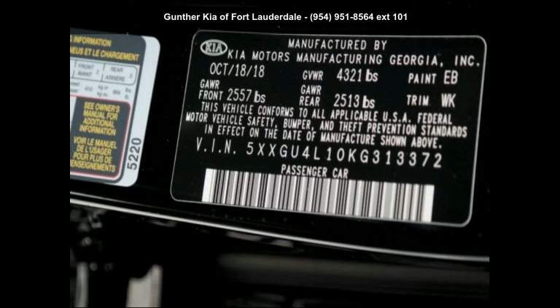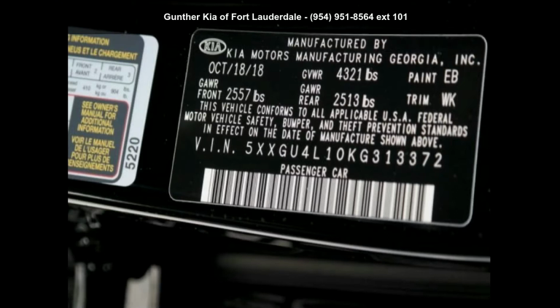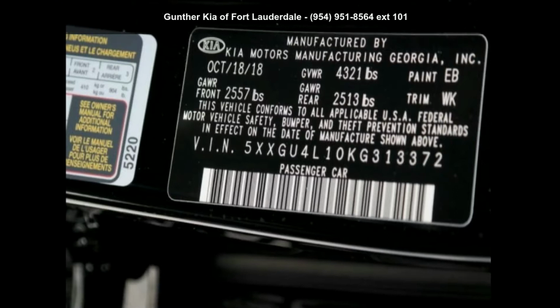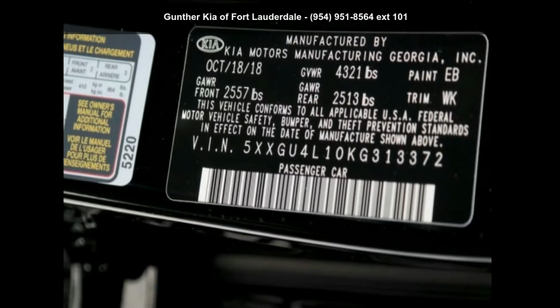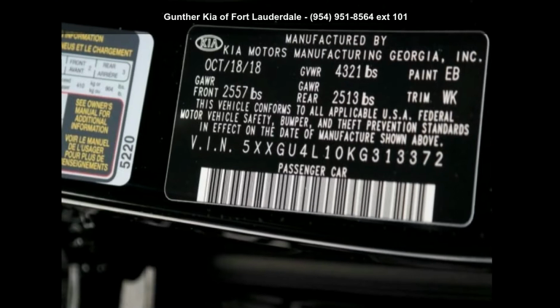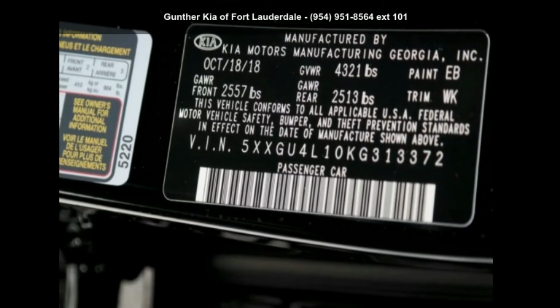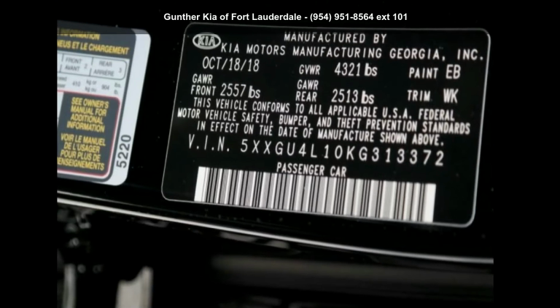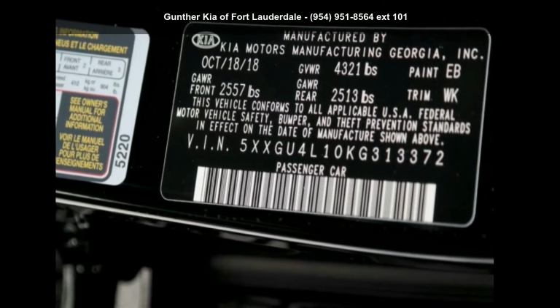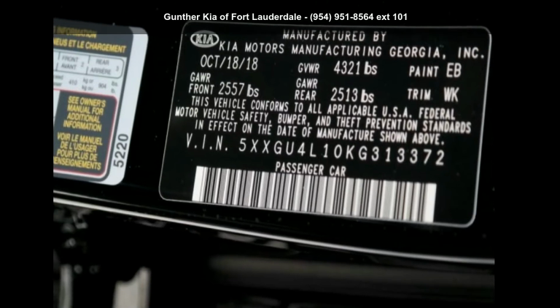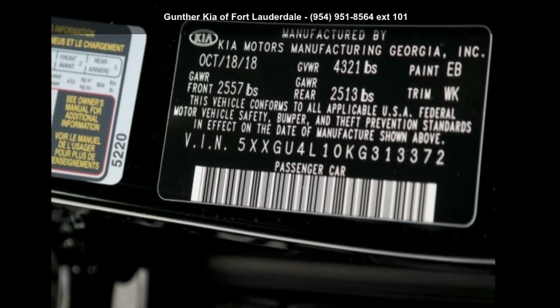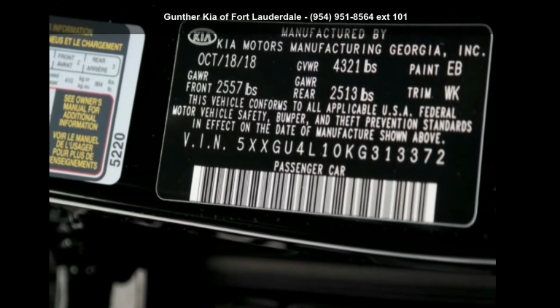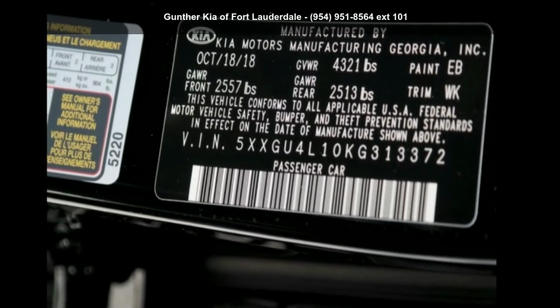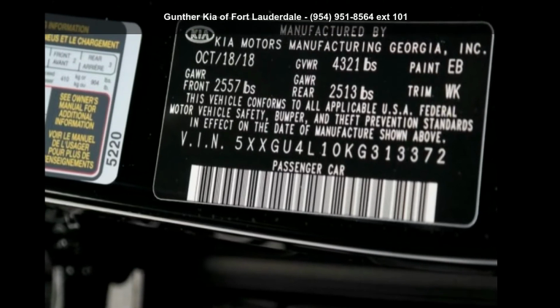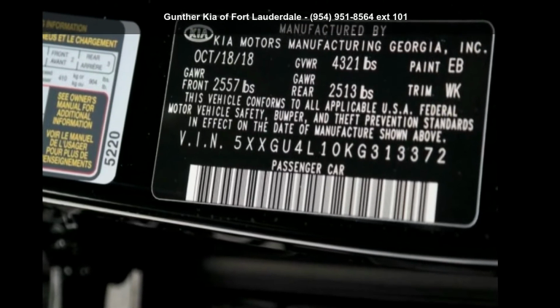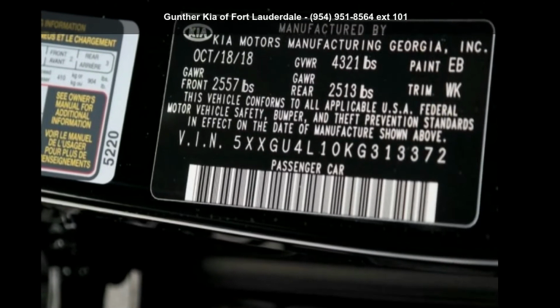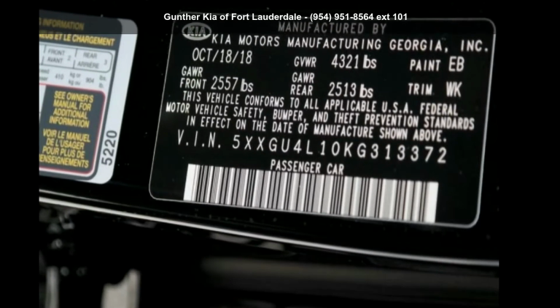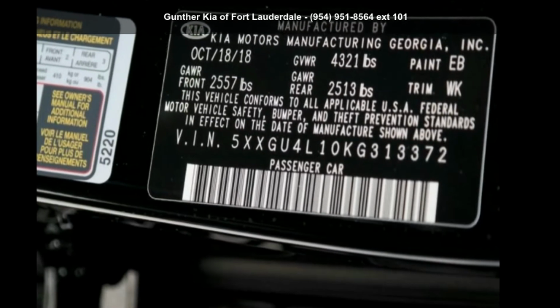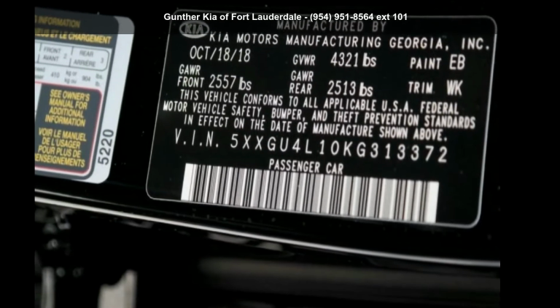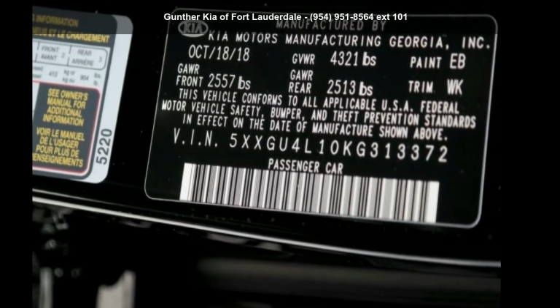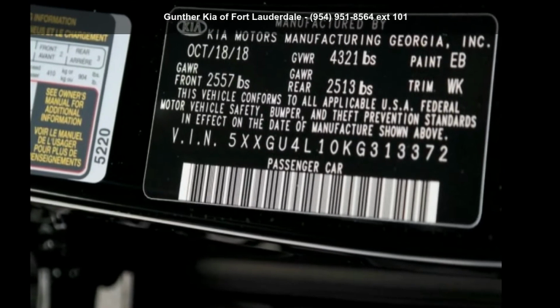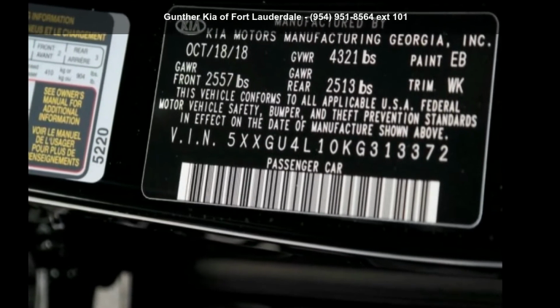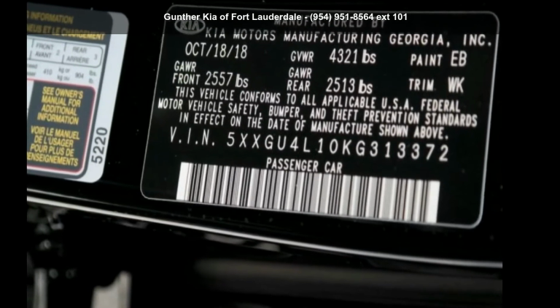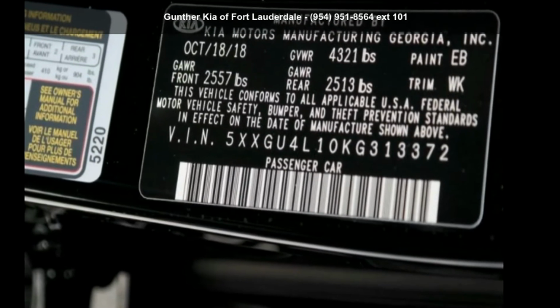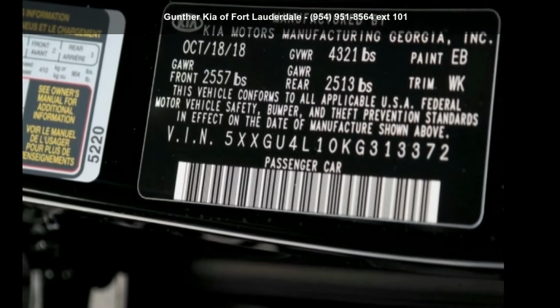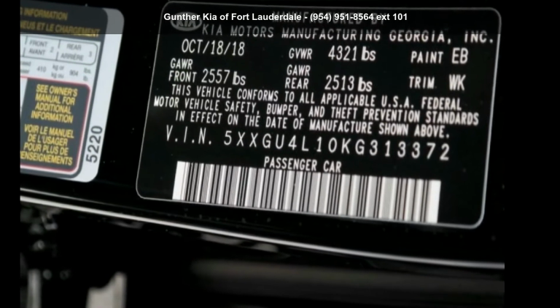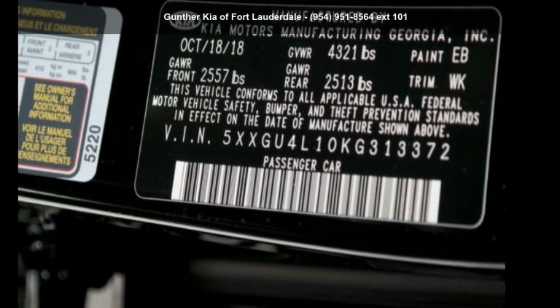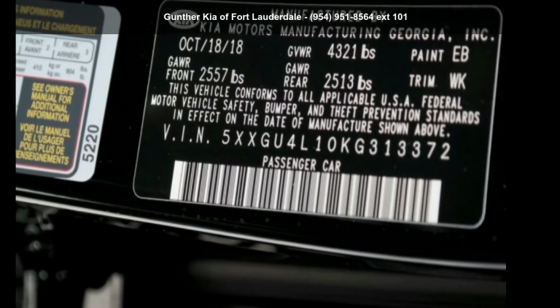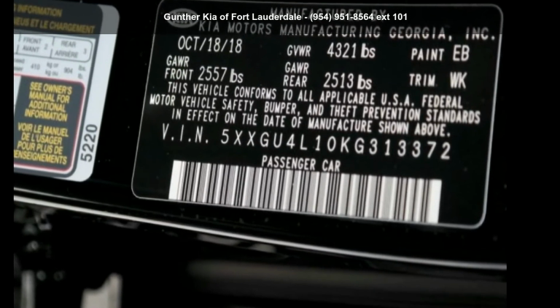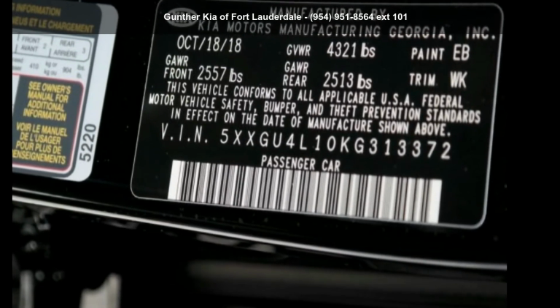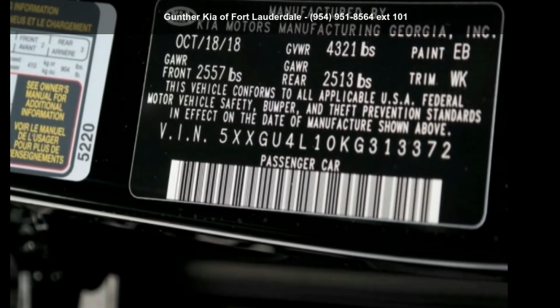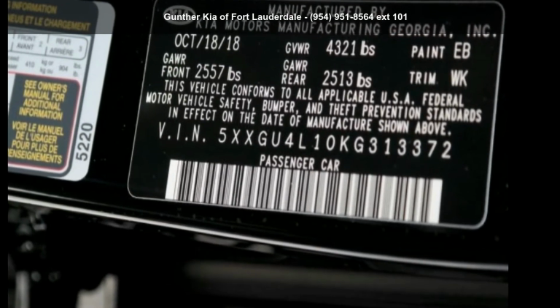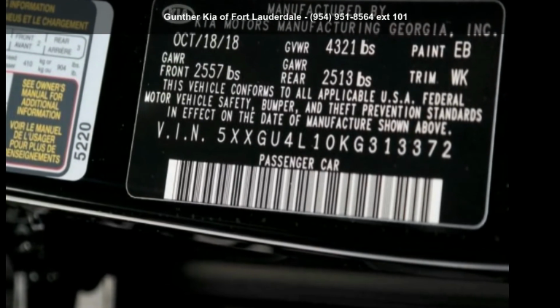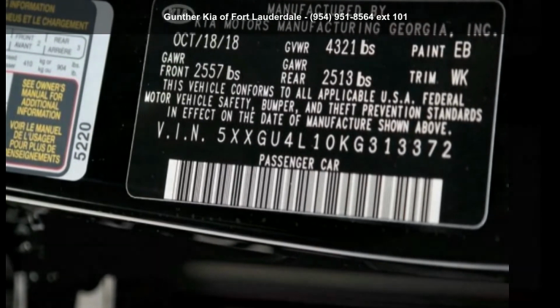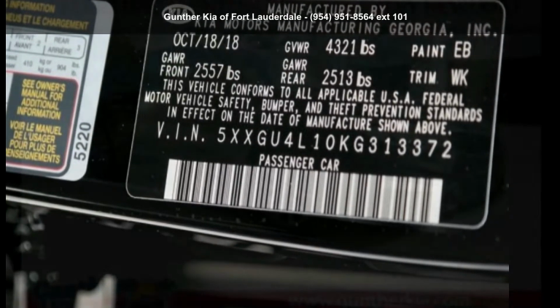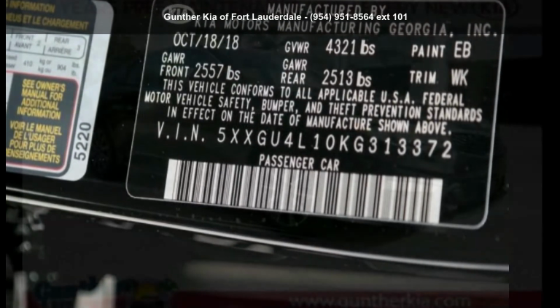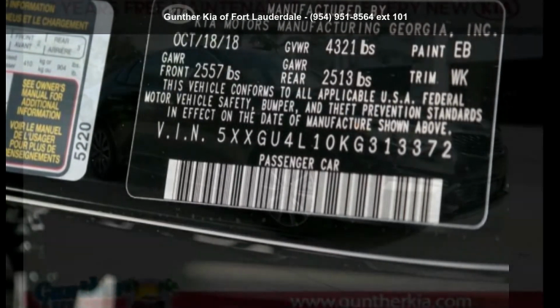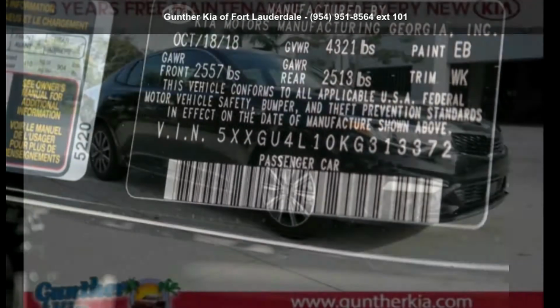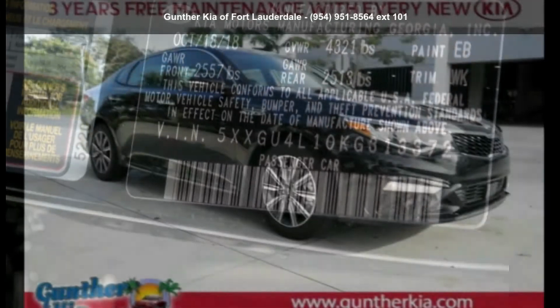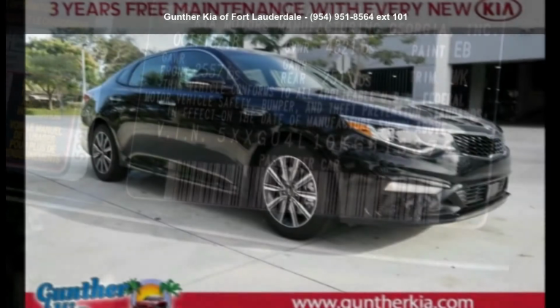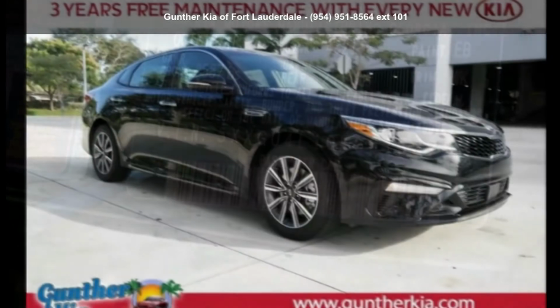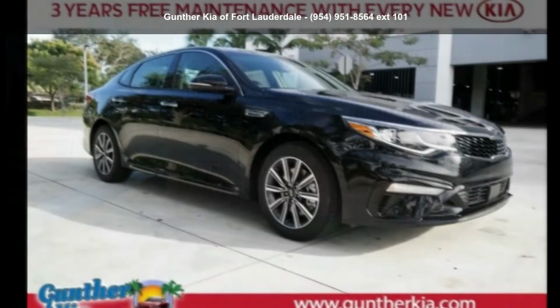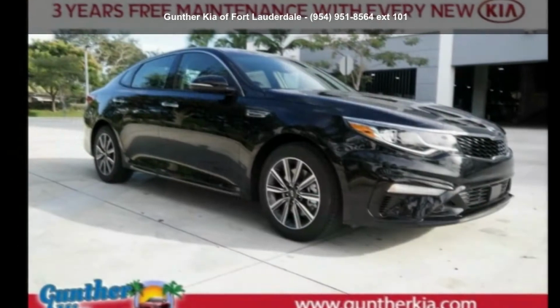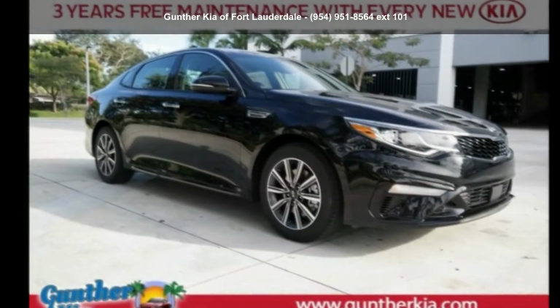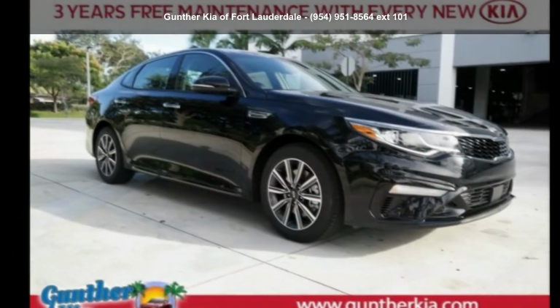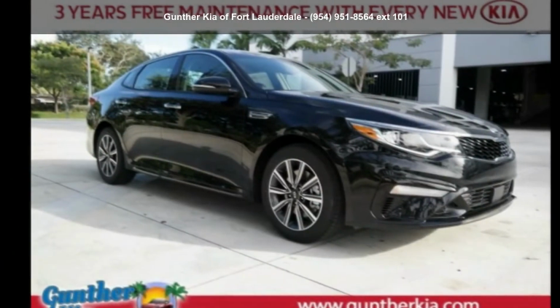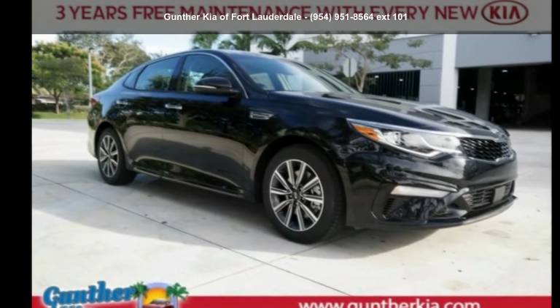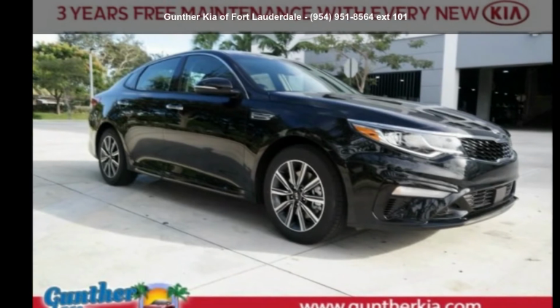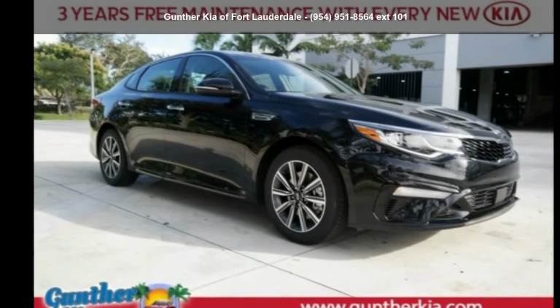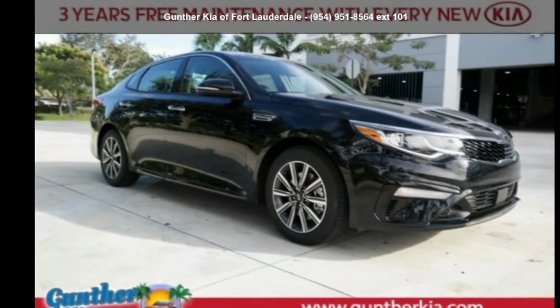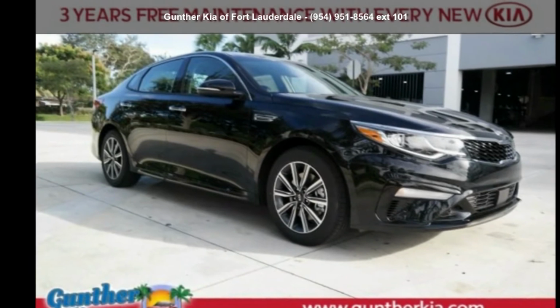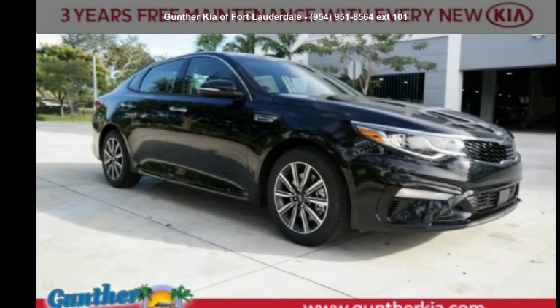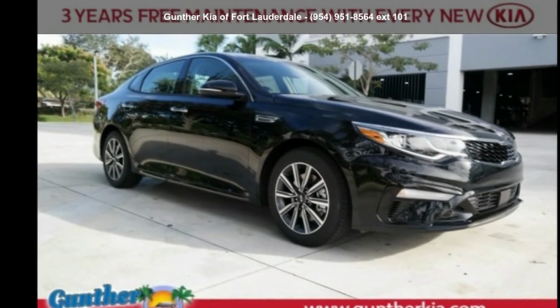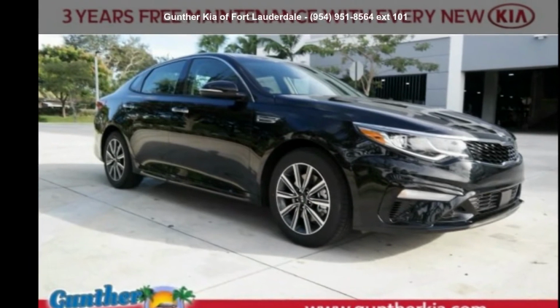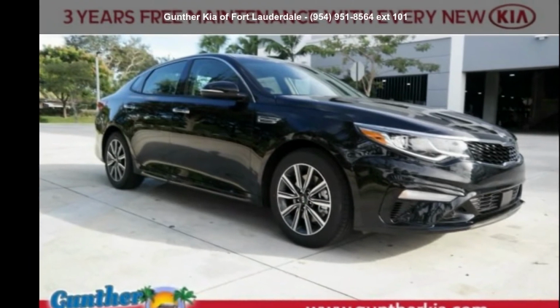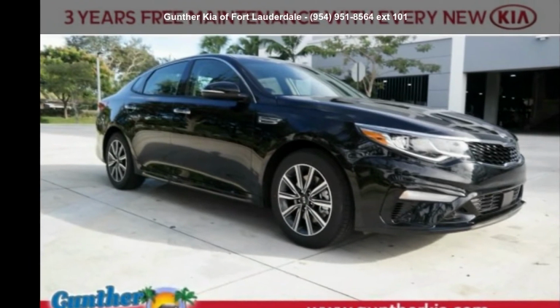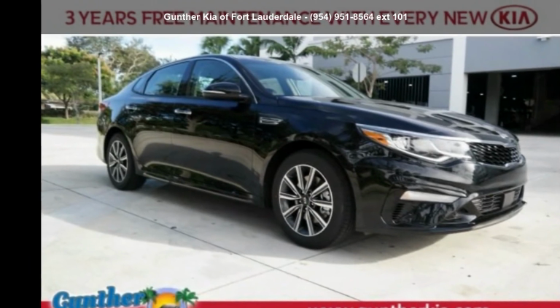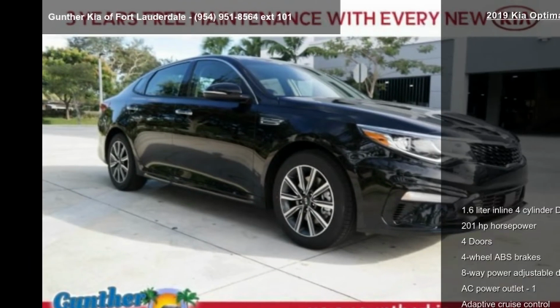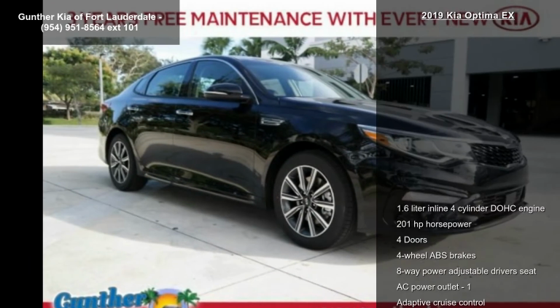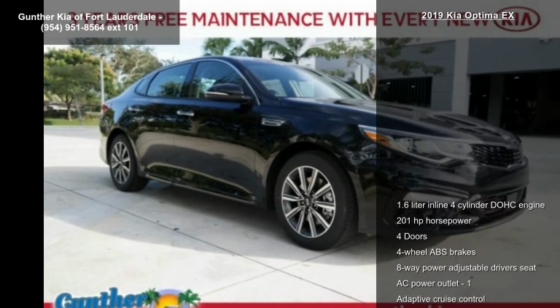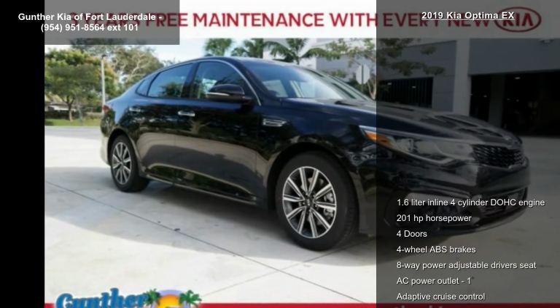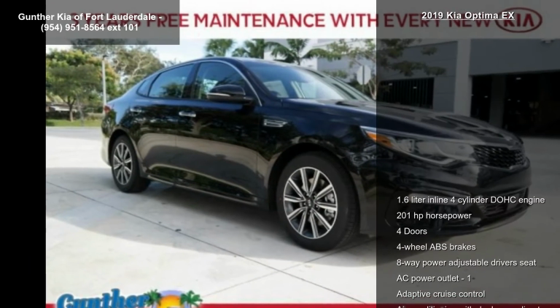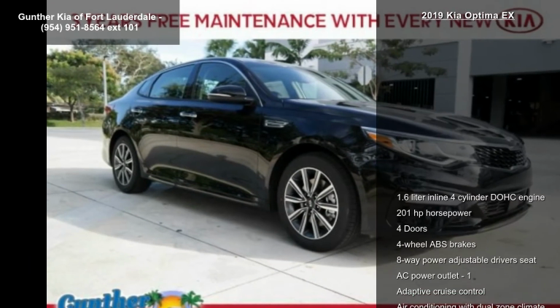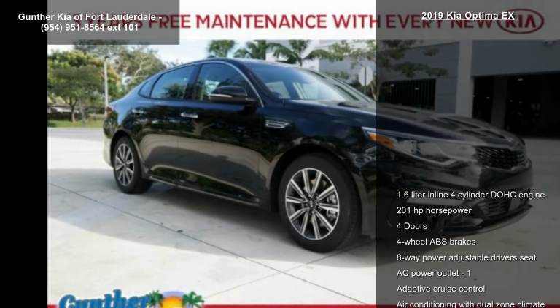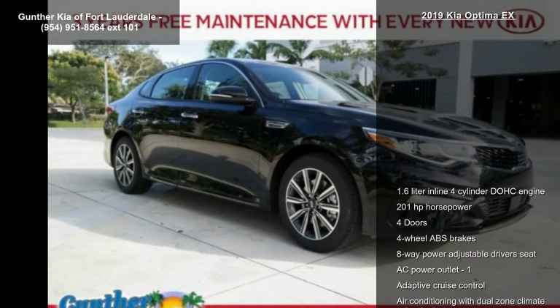Check out this Kia 2019 Optima X. If you are looking for a first-rate auto, this one could be yours today.